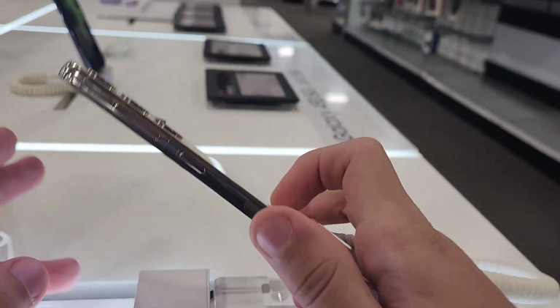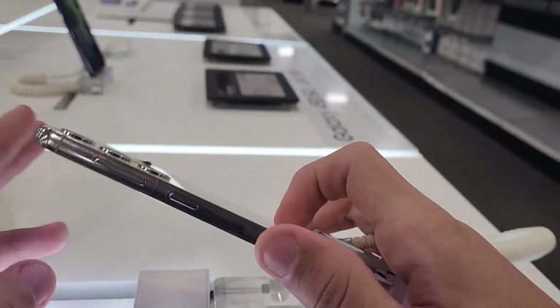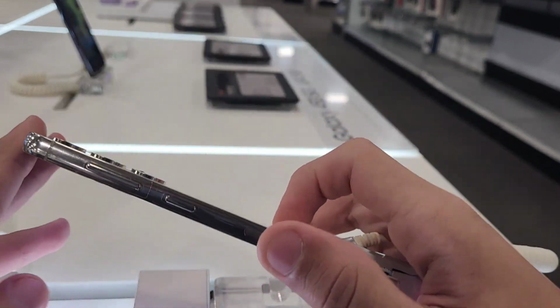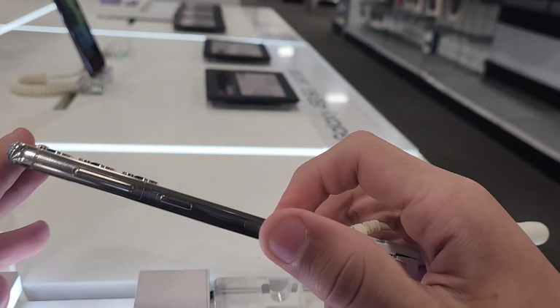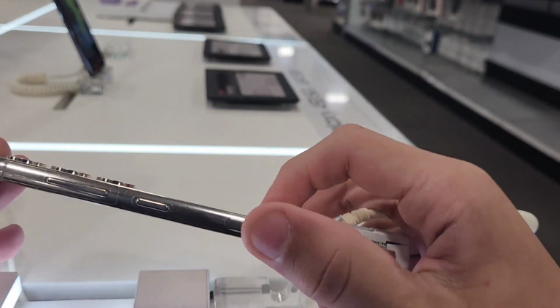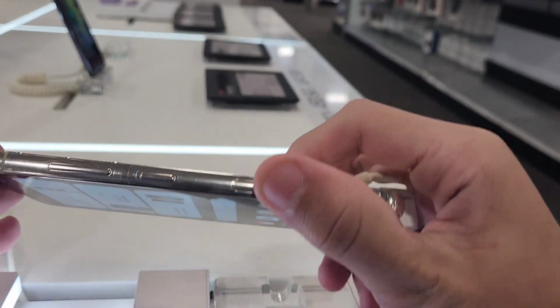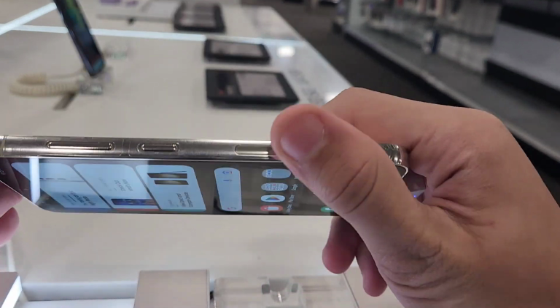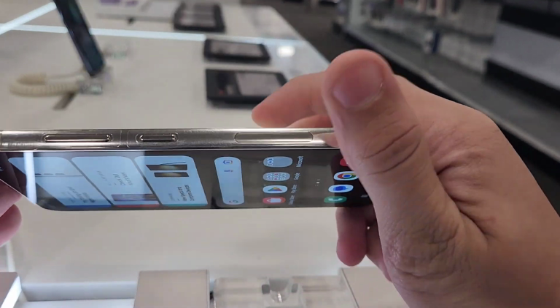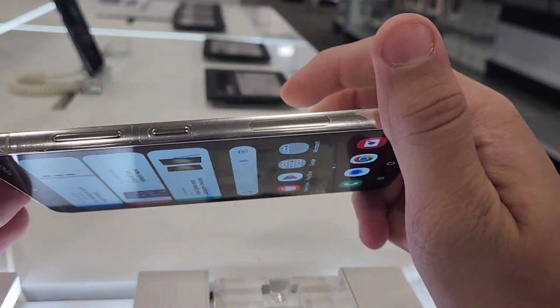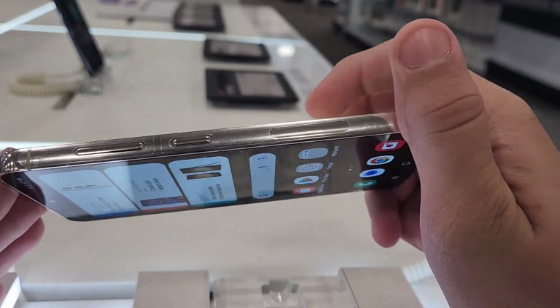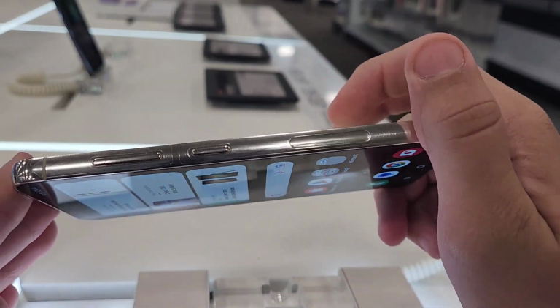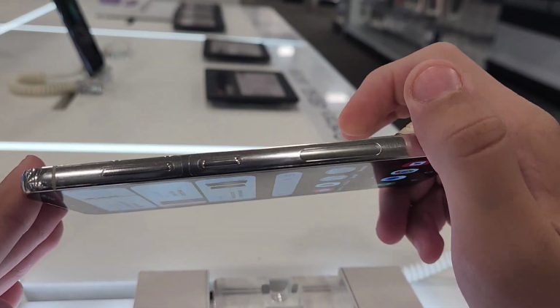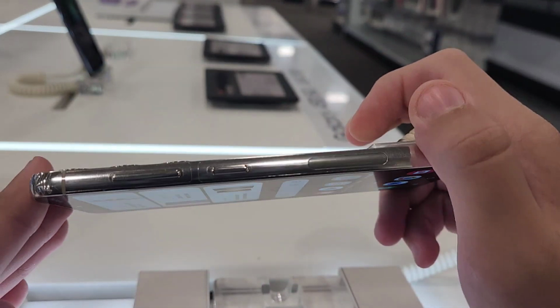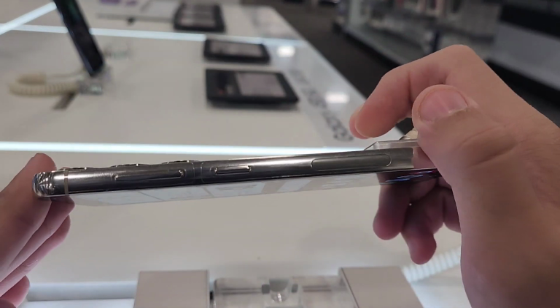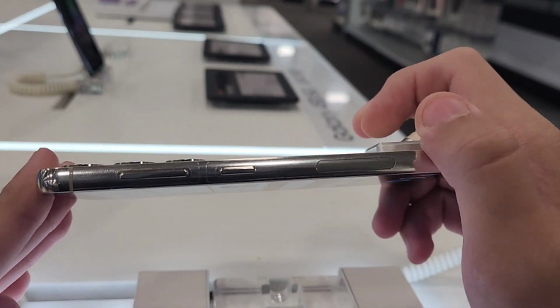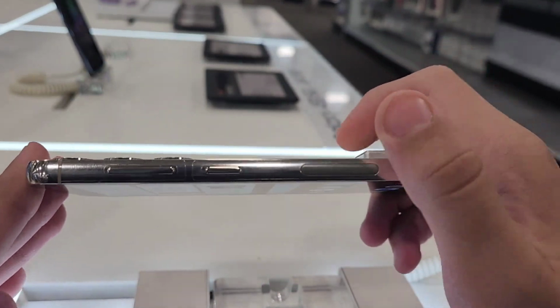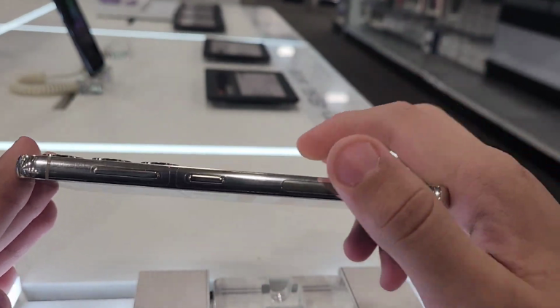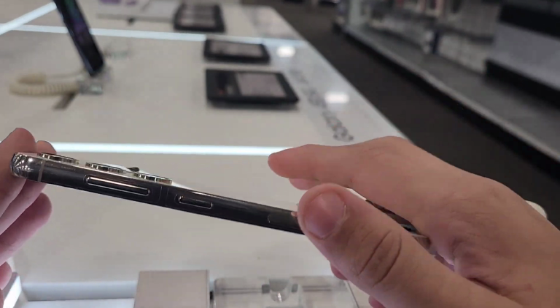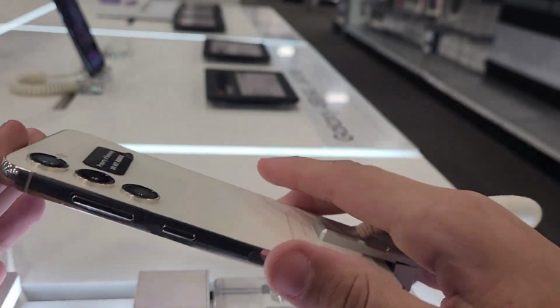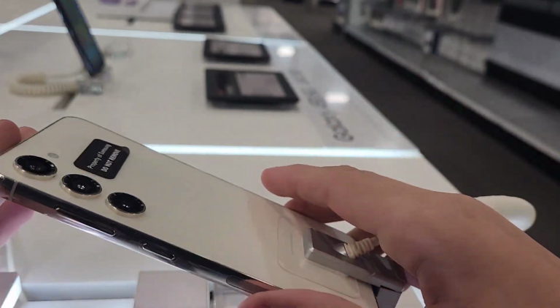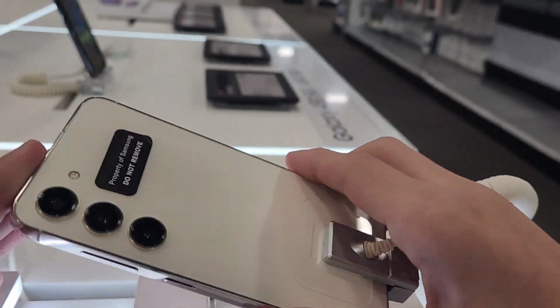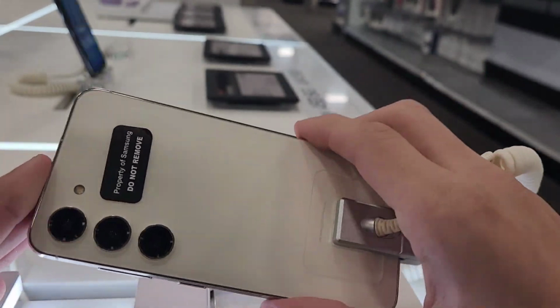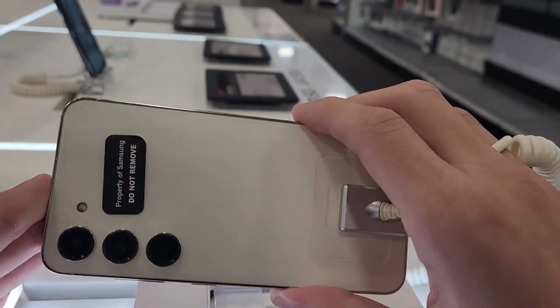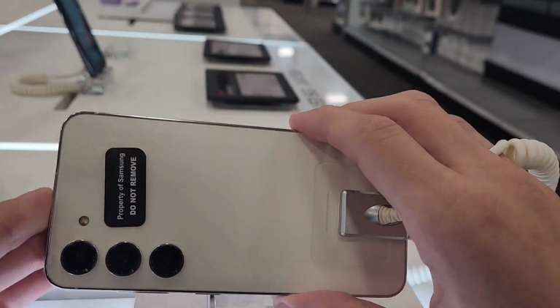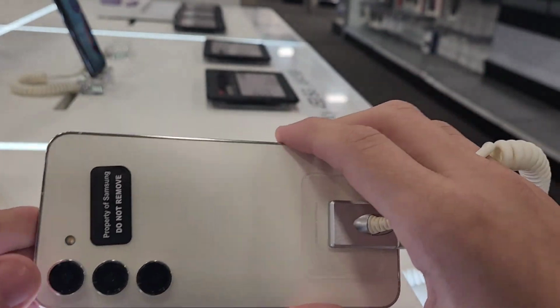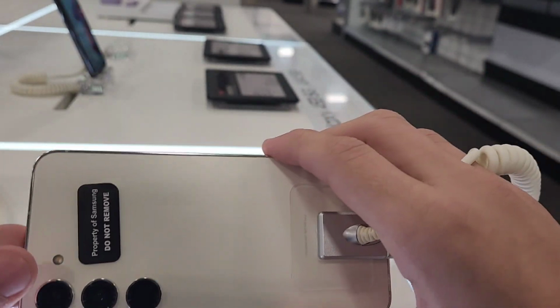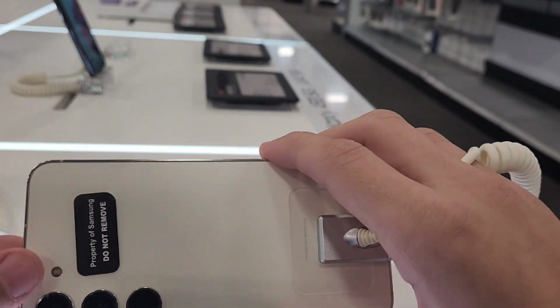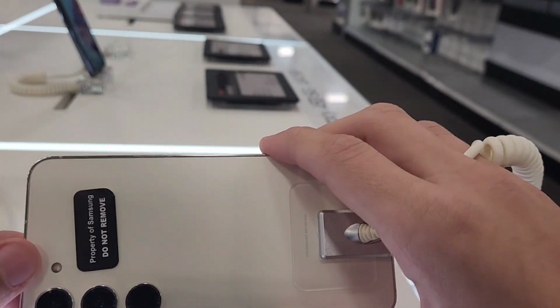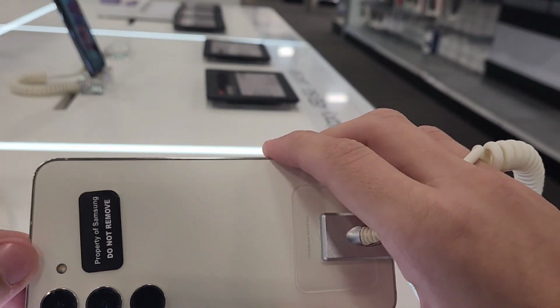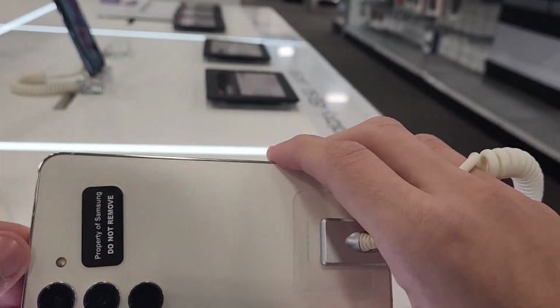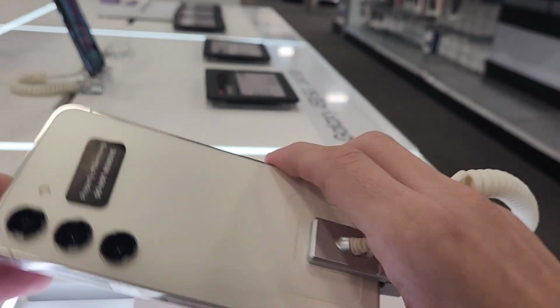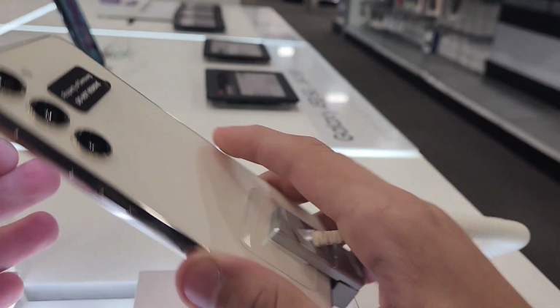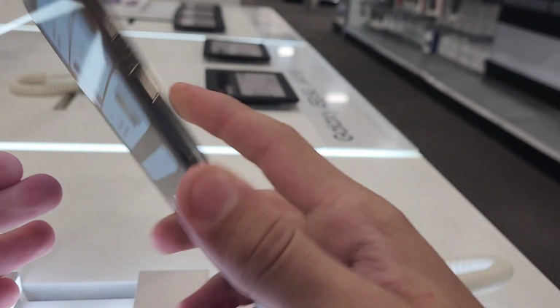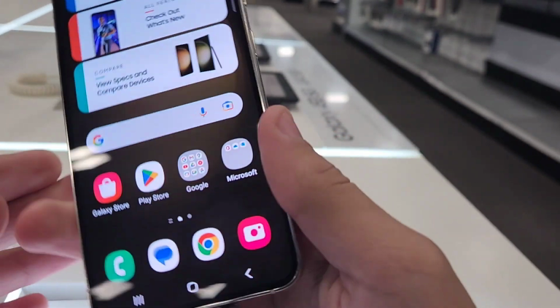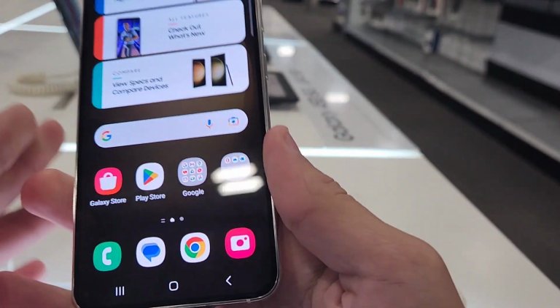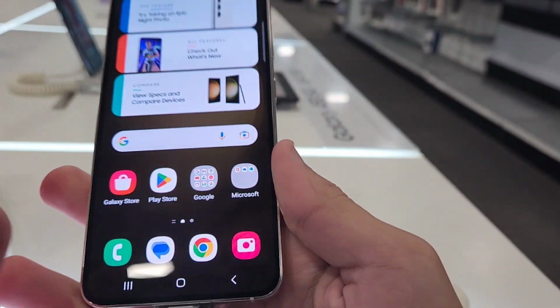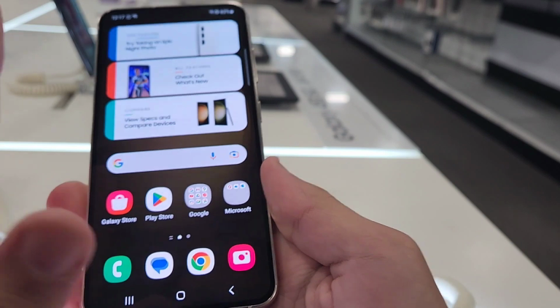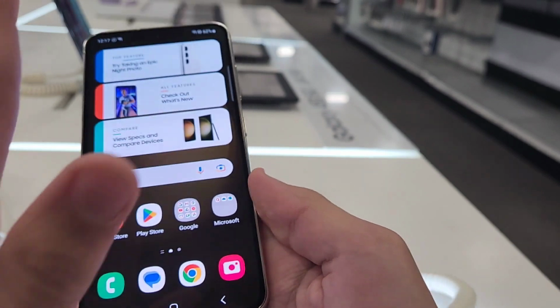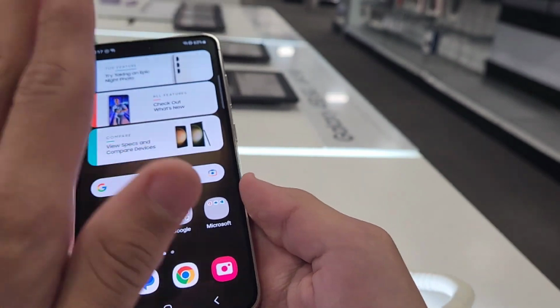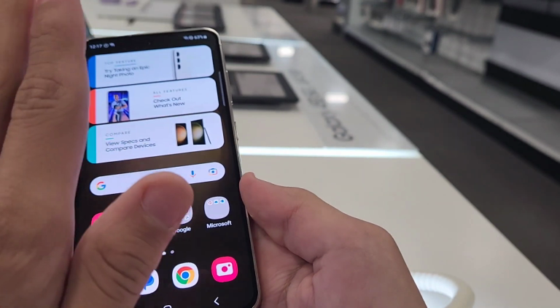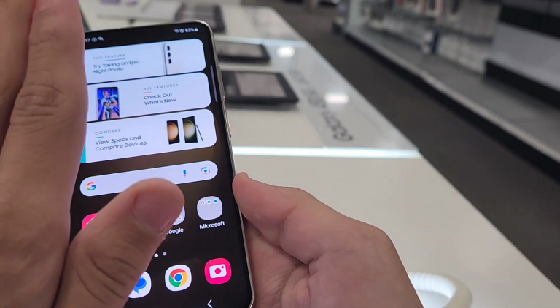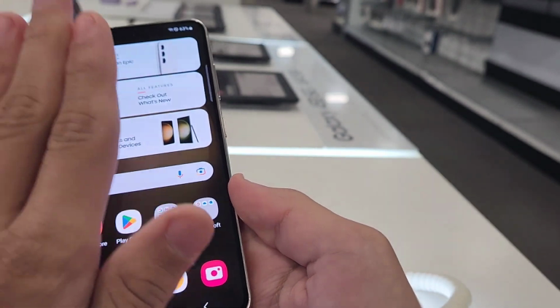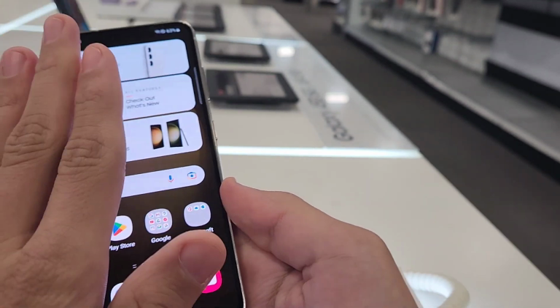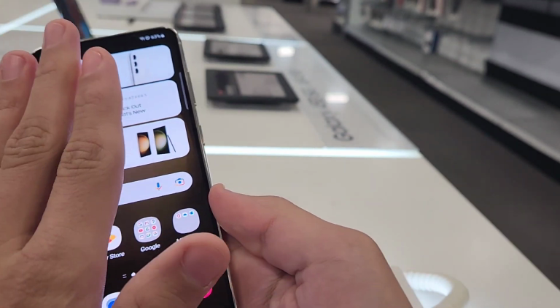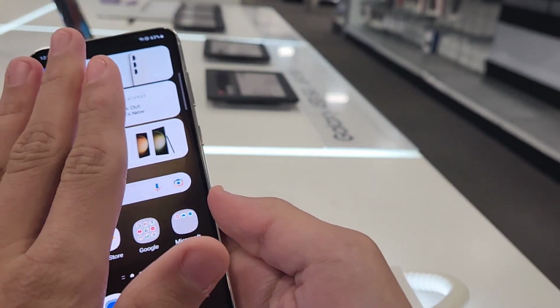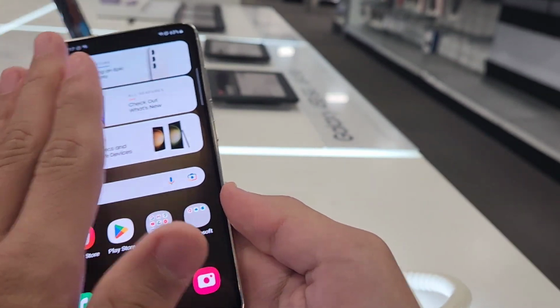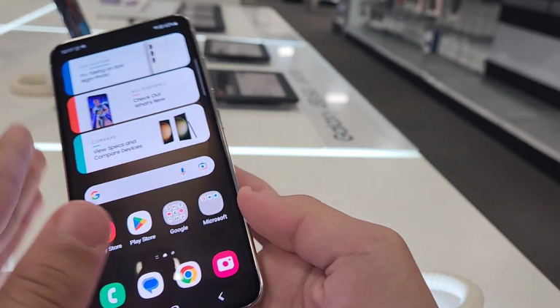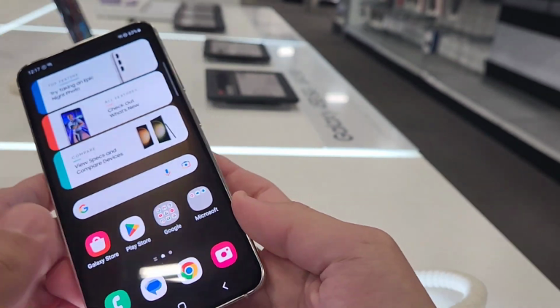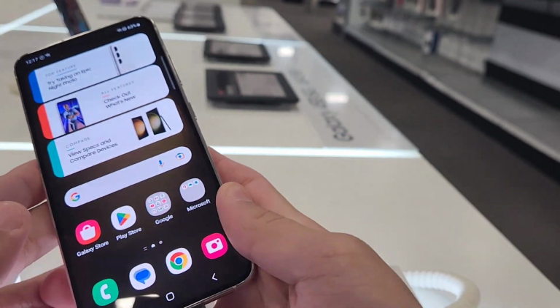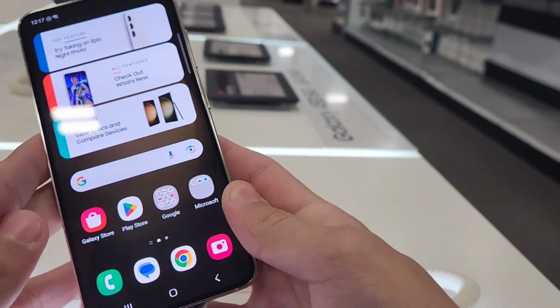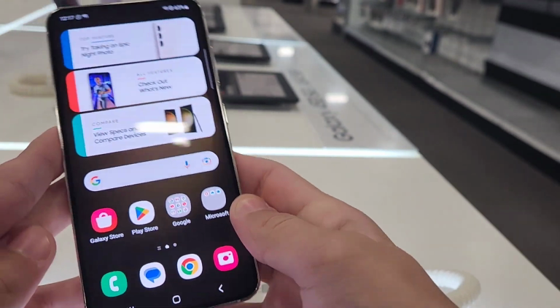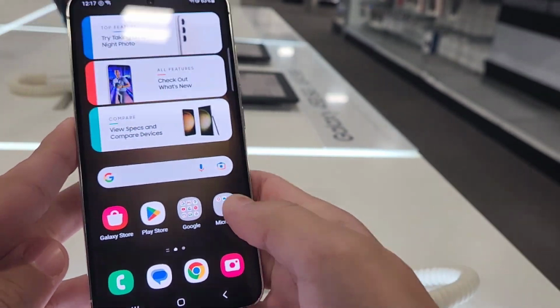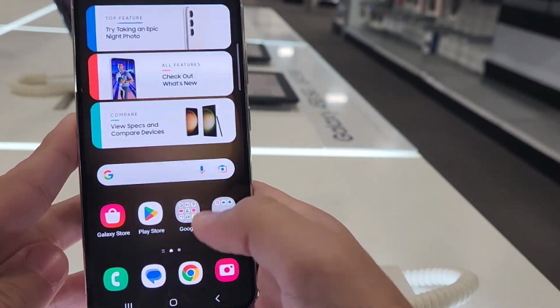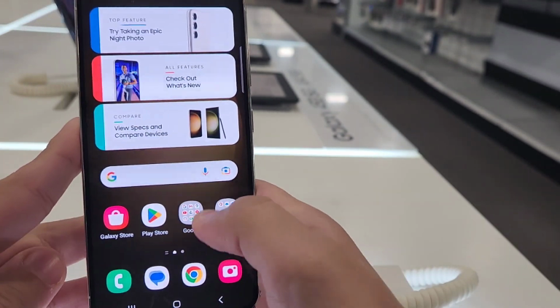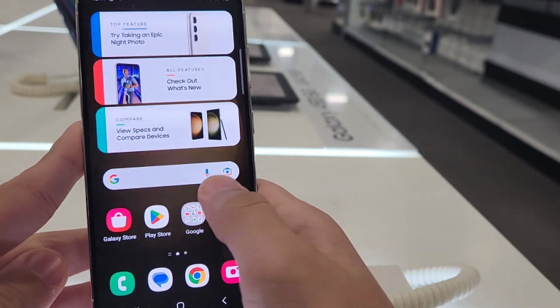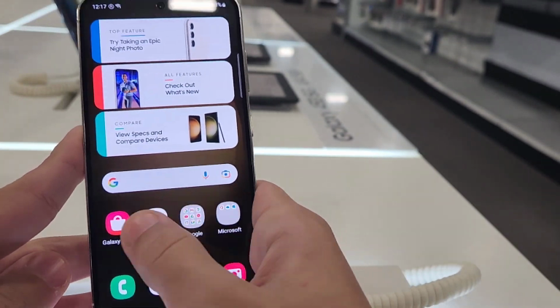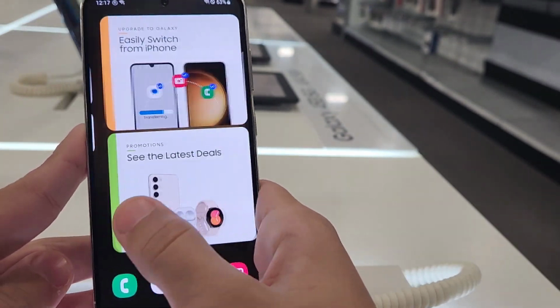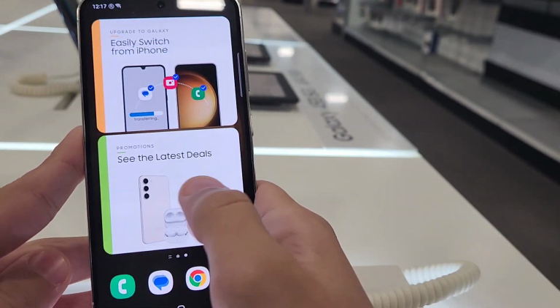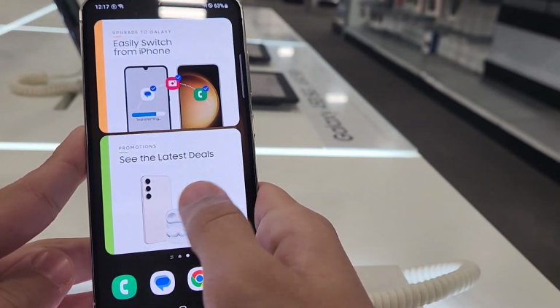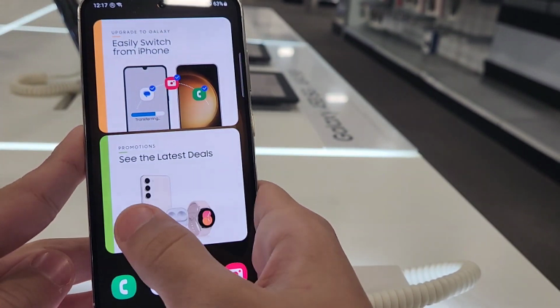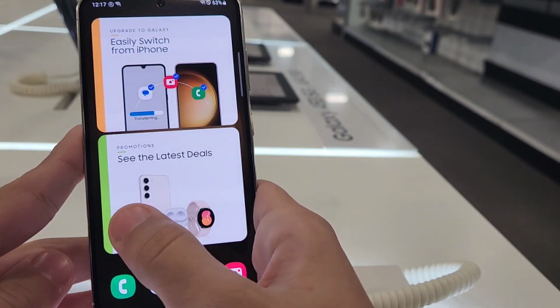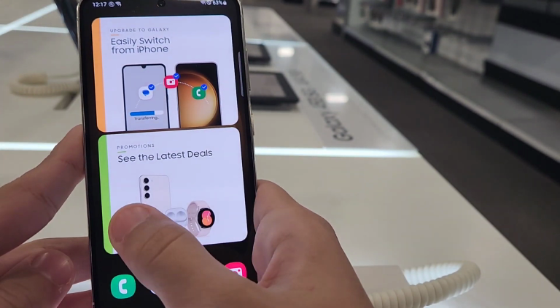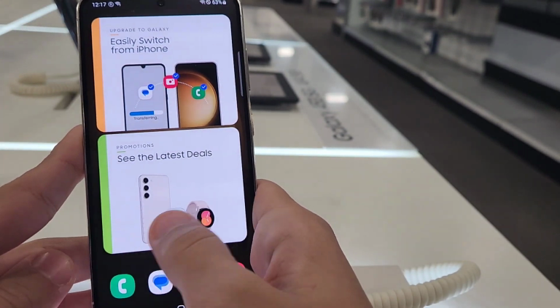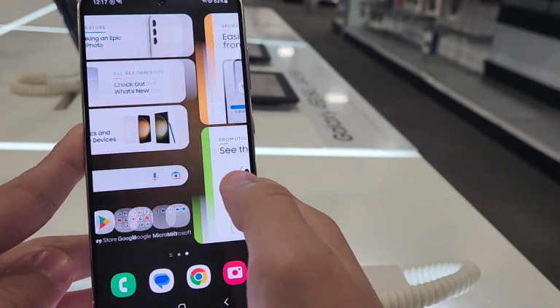And these are the sides — it's nice and flat. It looks so cute. It's just so cute guys, it's smaller than my hands. But yeah, this is the S23.